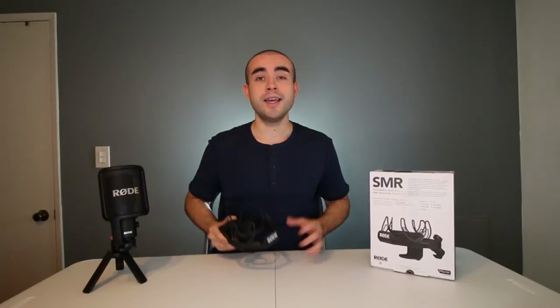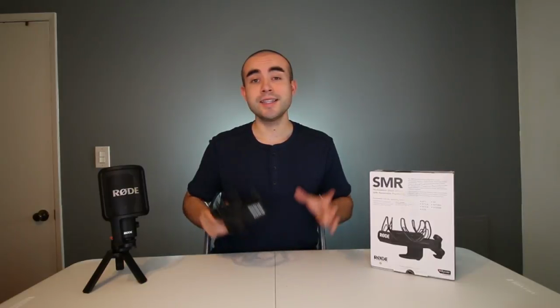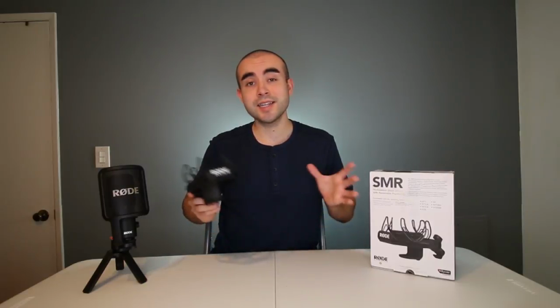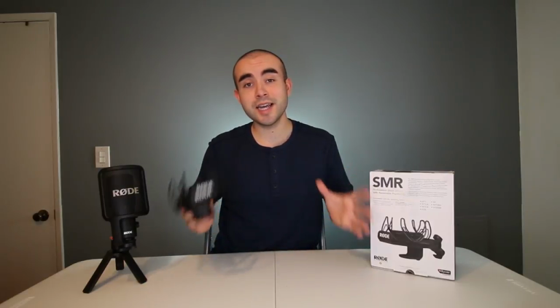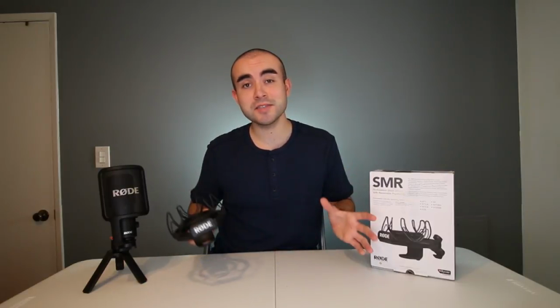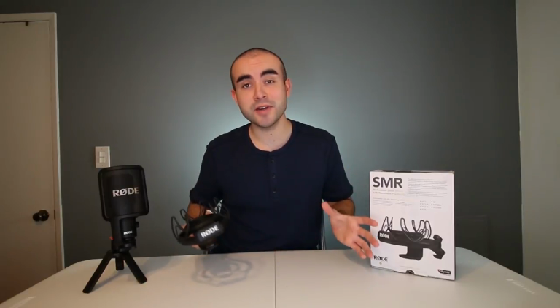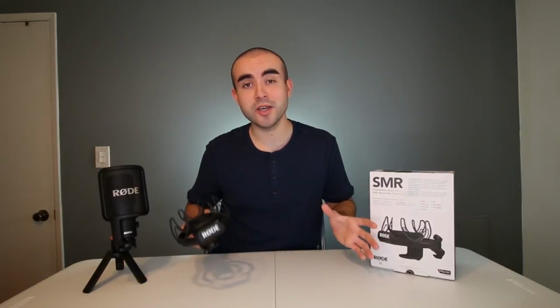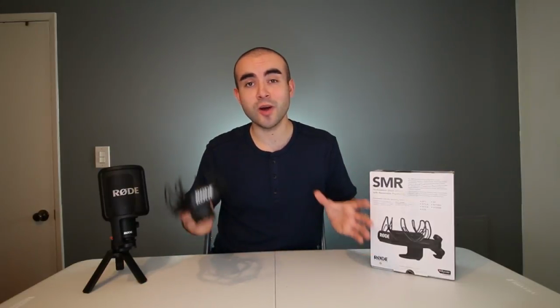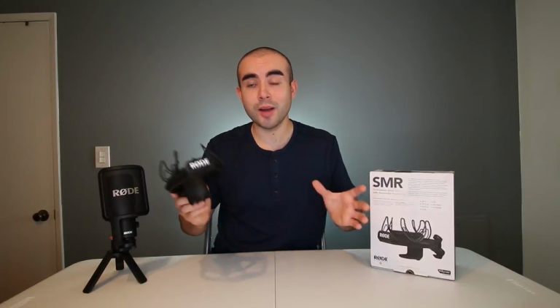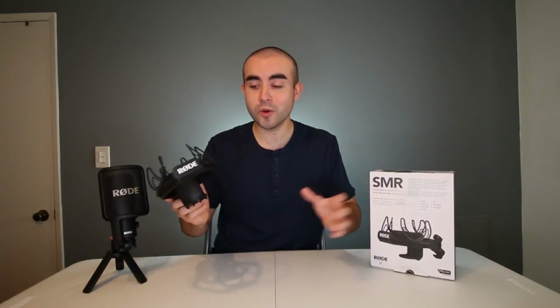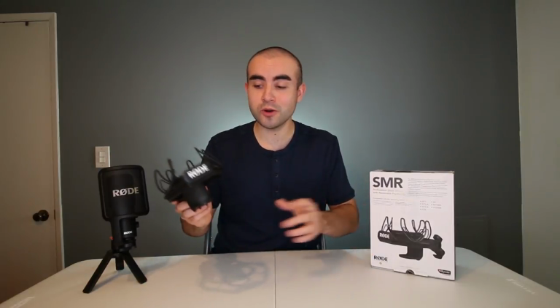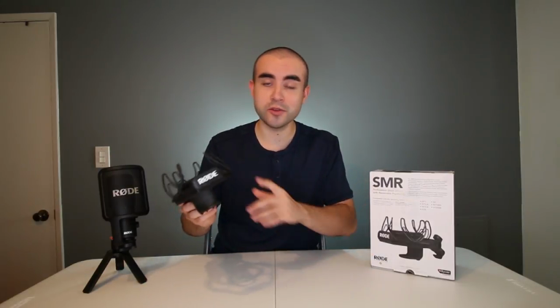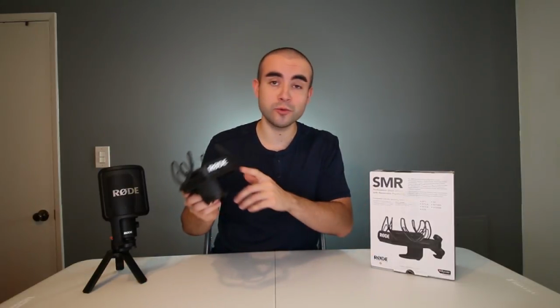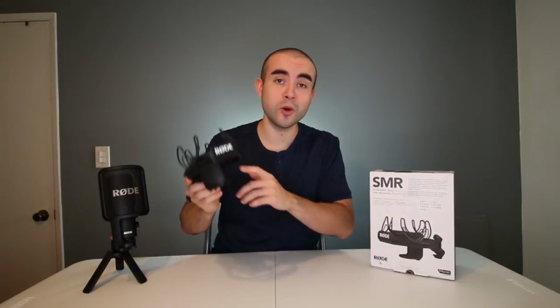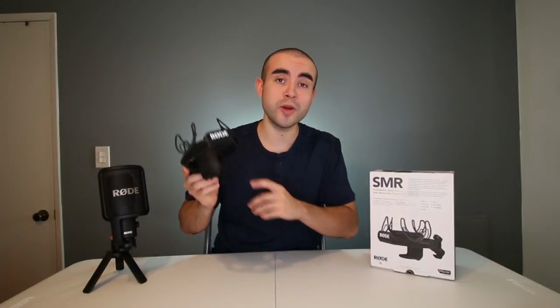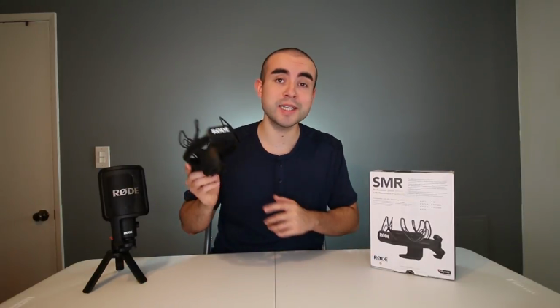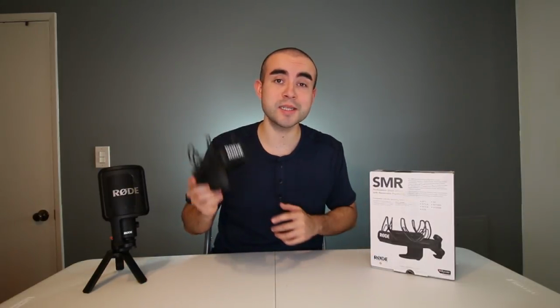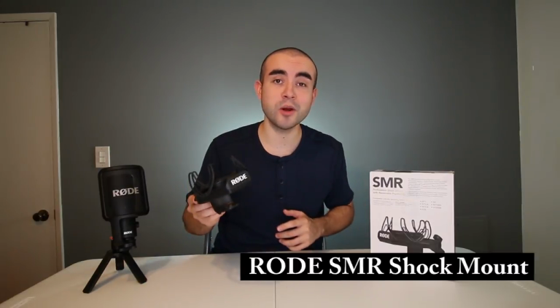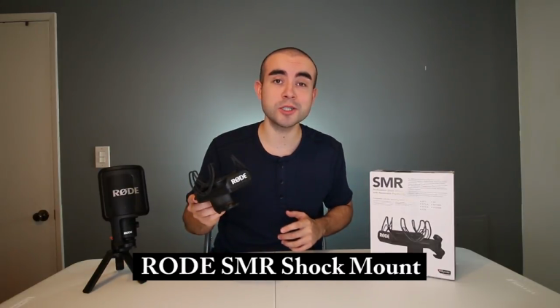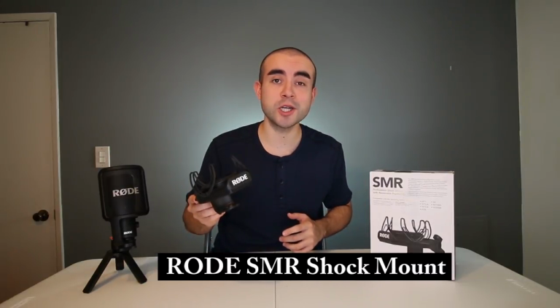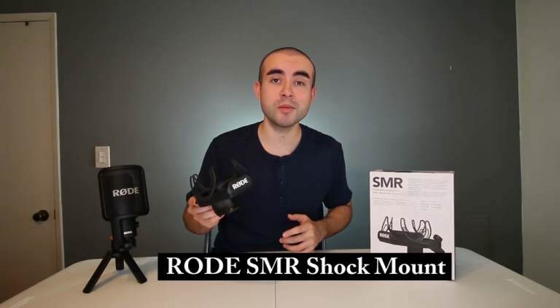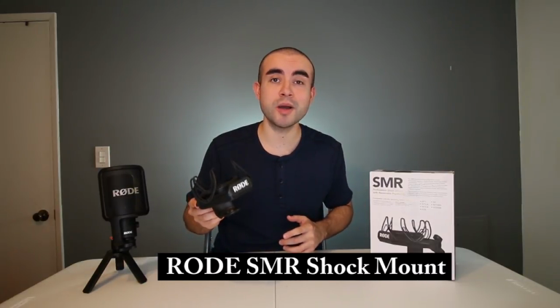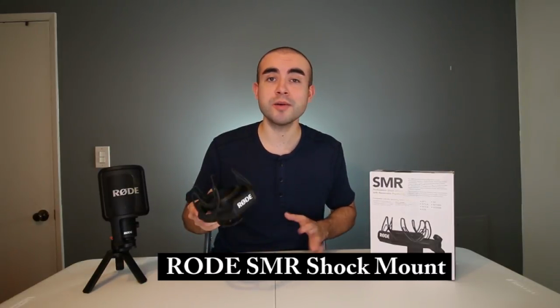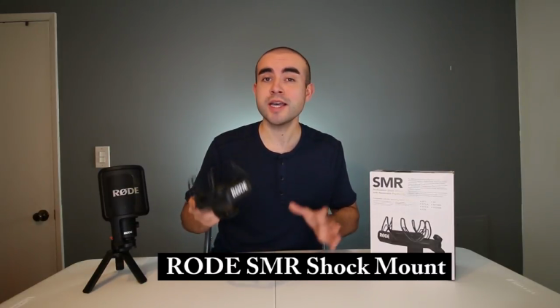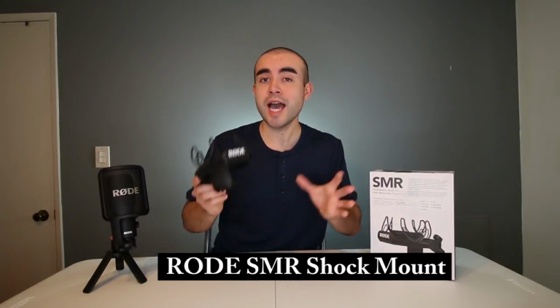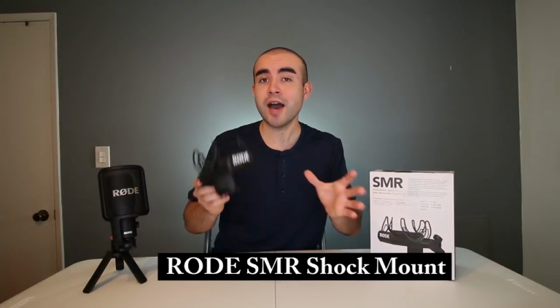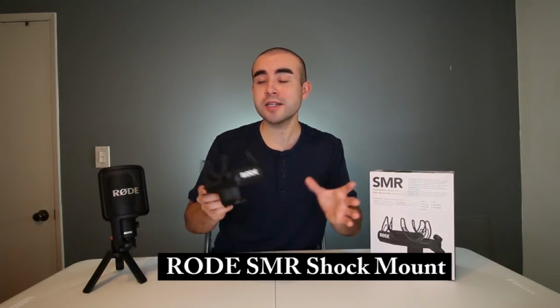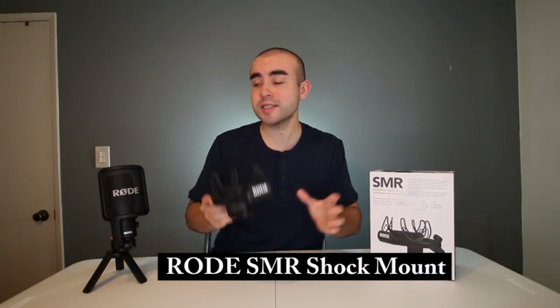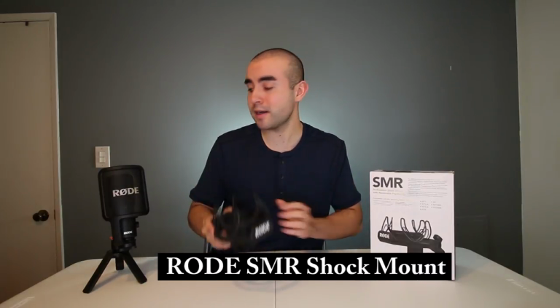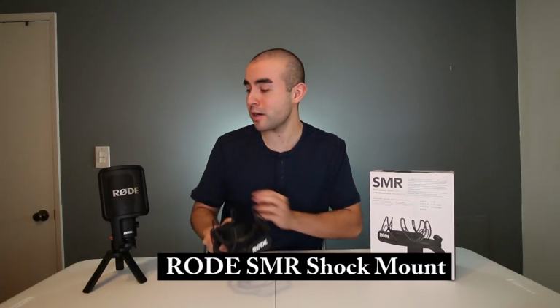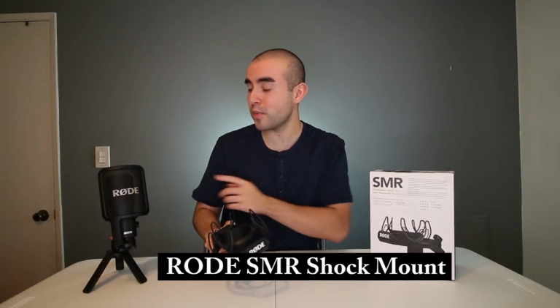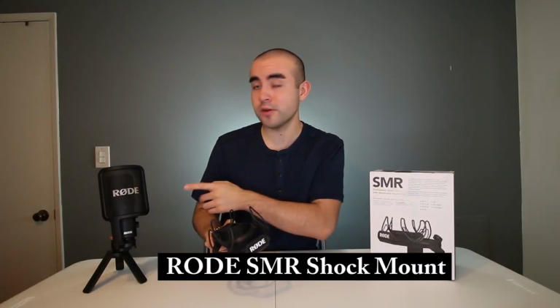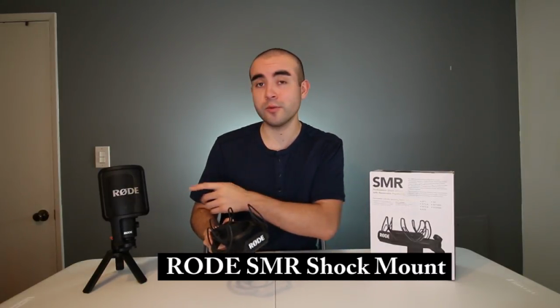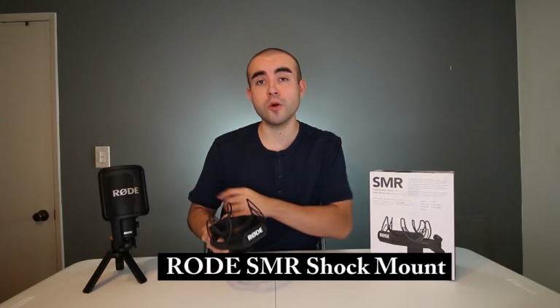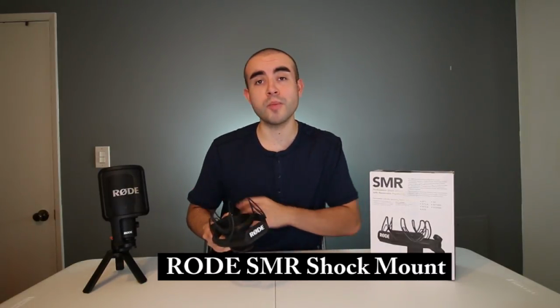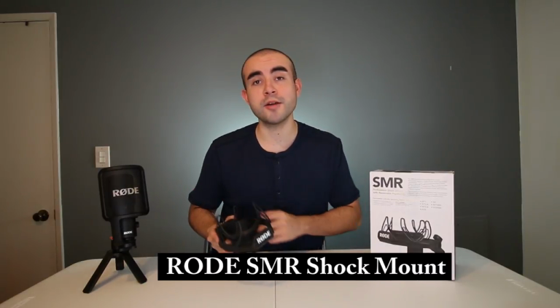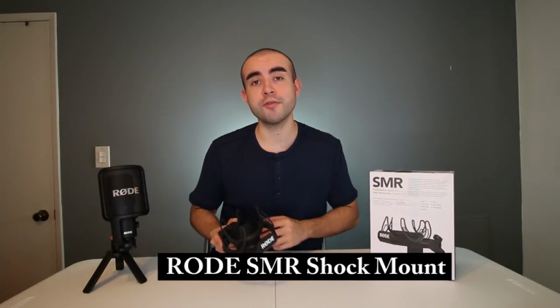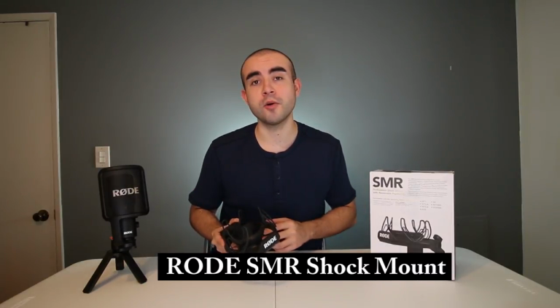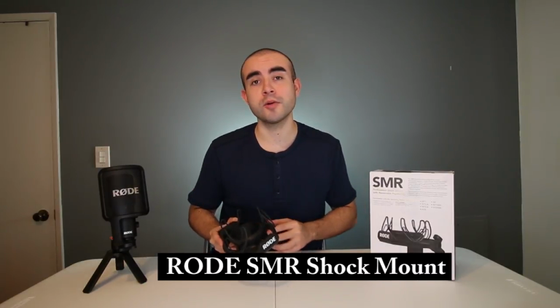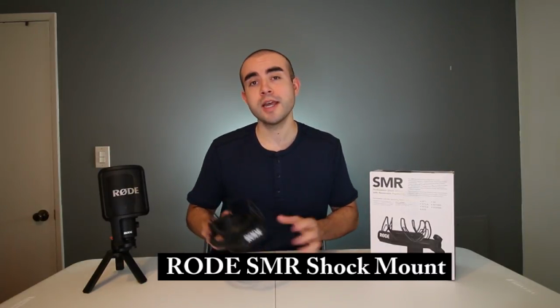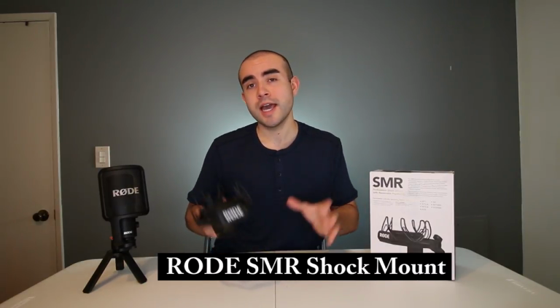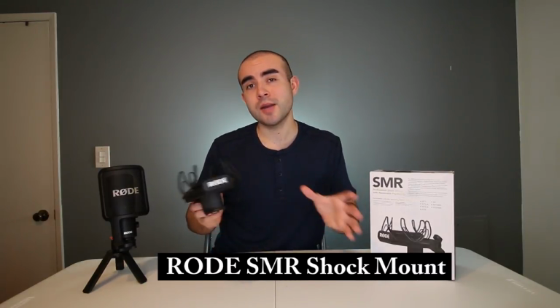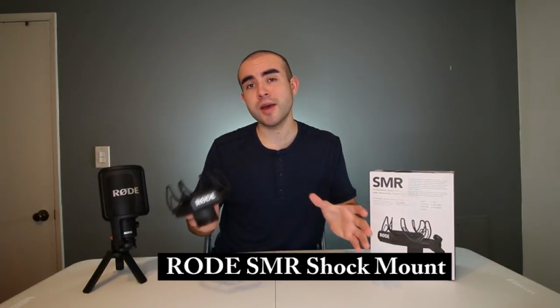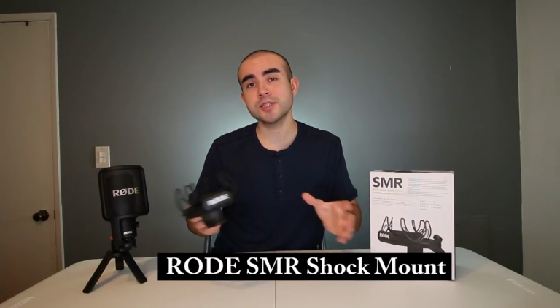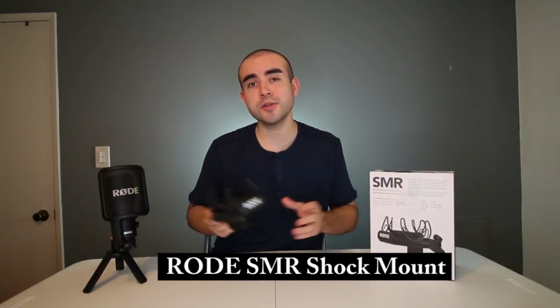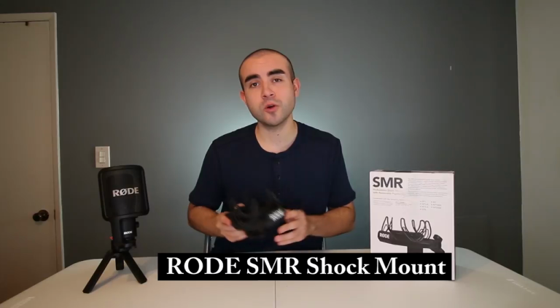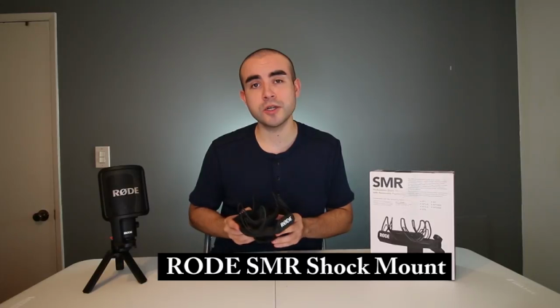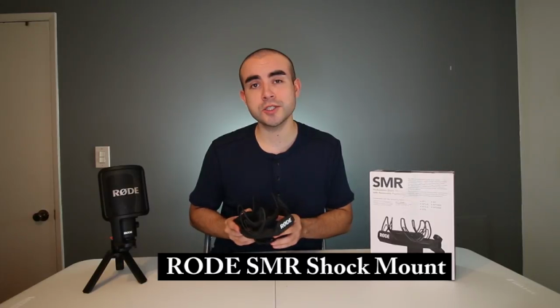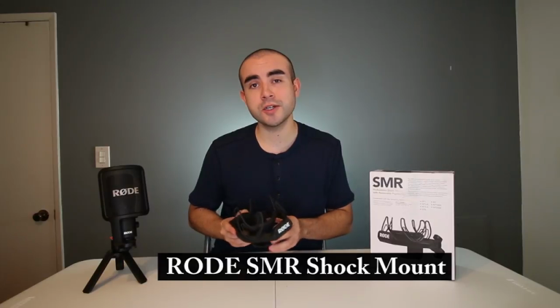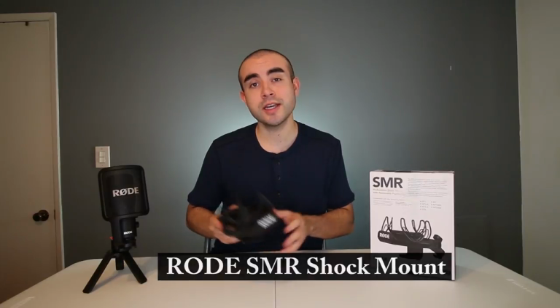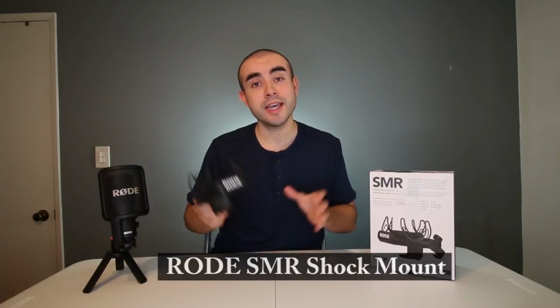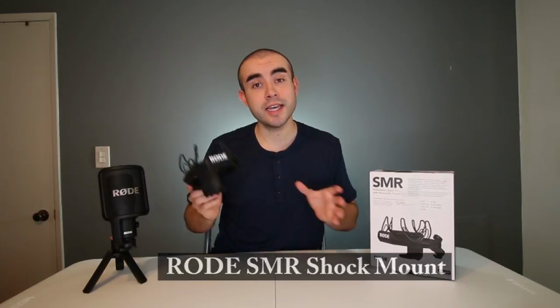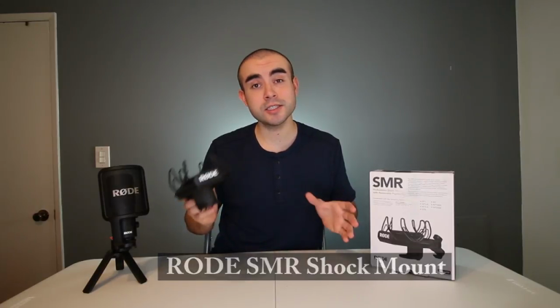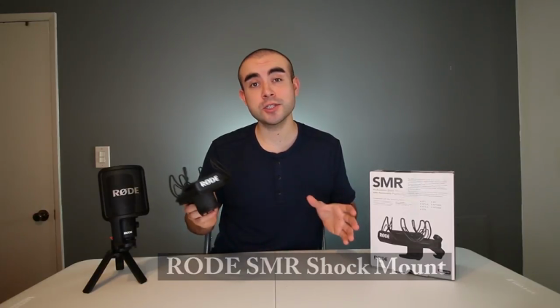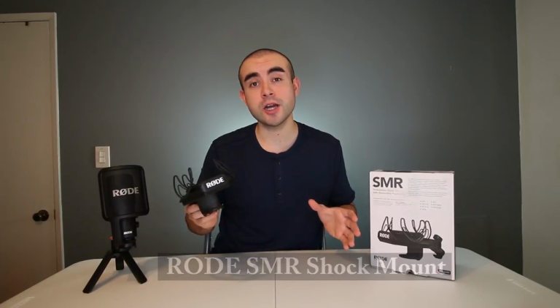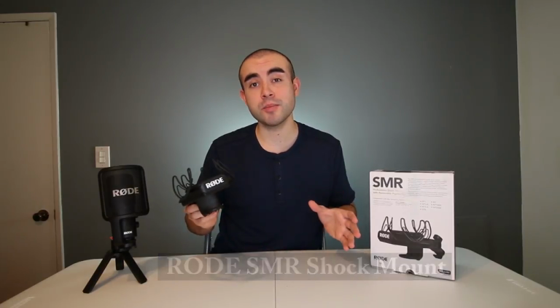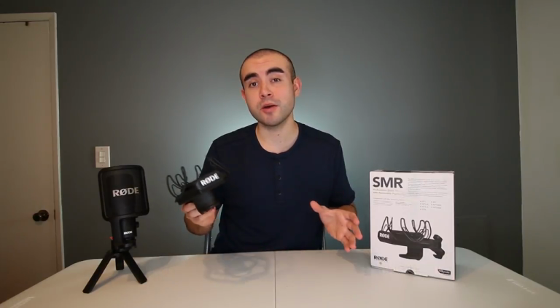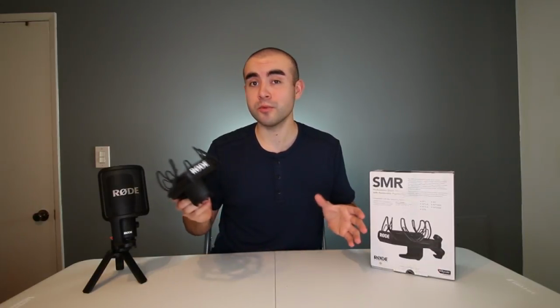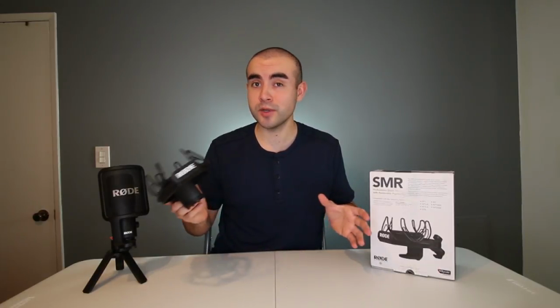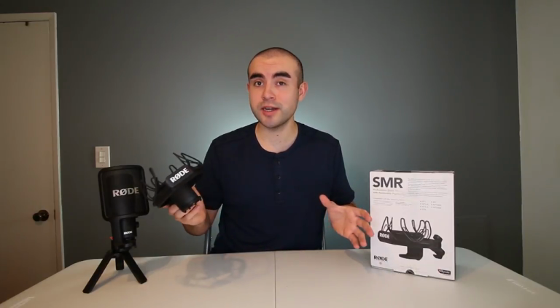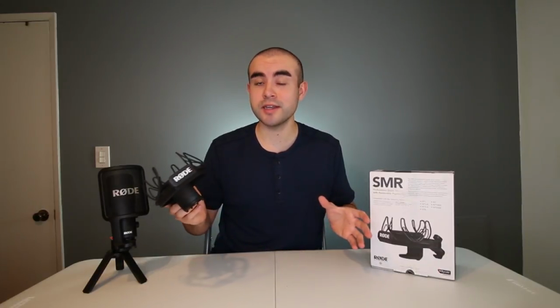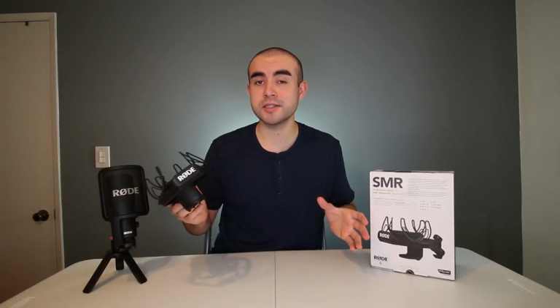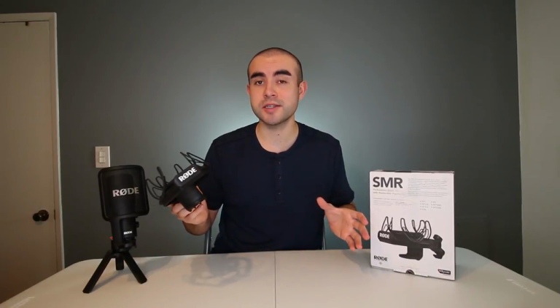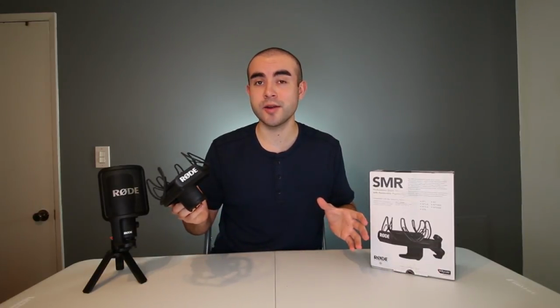In today's video I'm going over the Rode SMR shock mount, how to set it up on your Rode microphone, and I'm answering the question: is a shock mount really necessary?